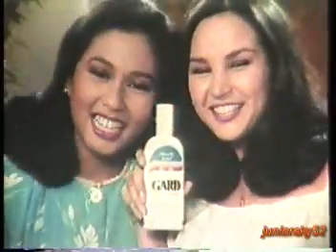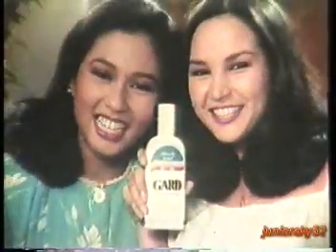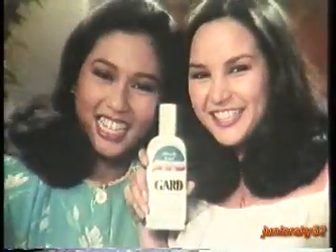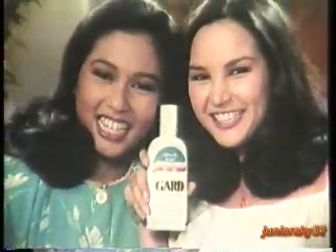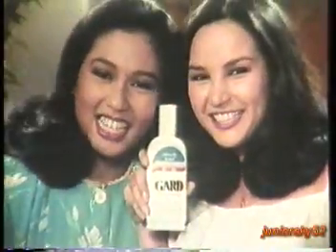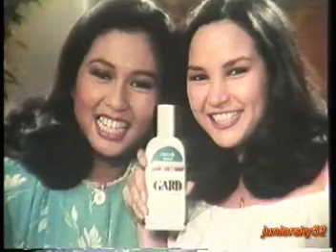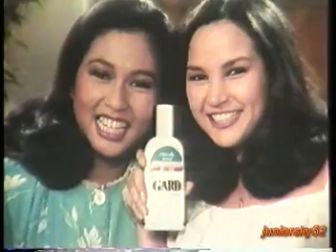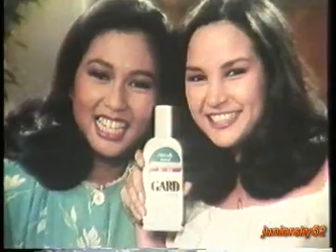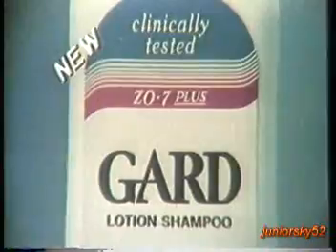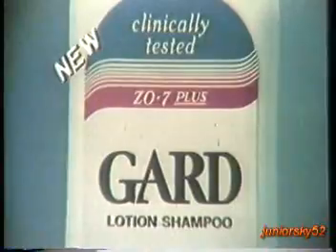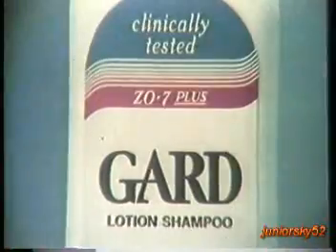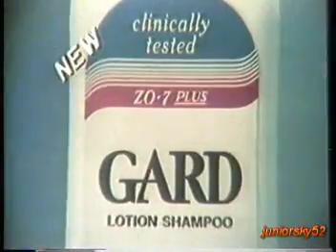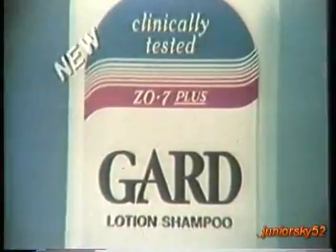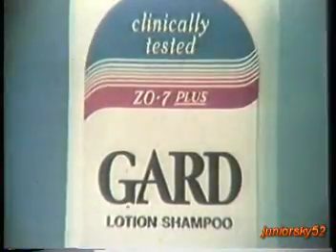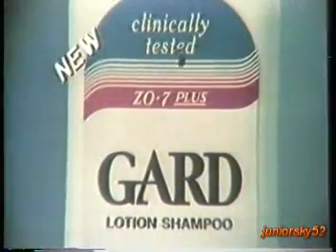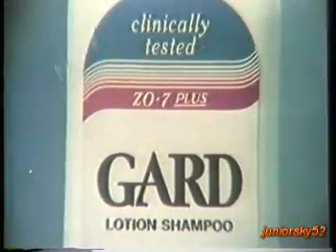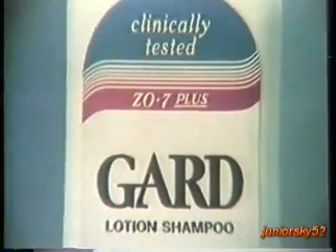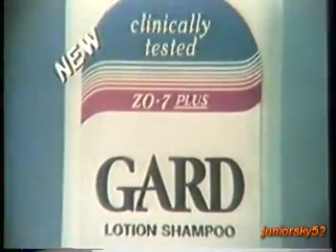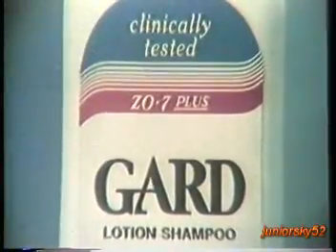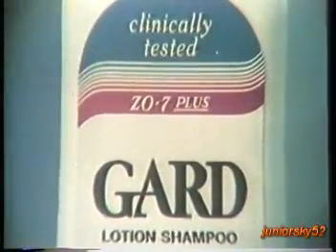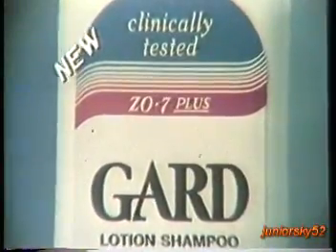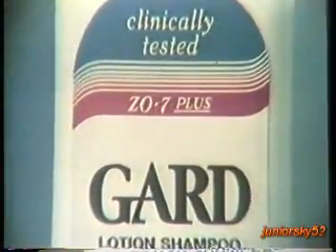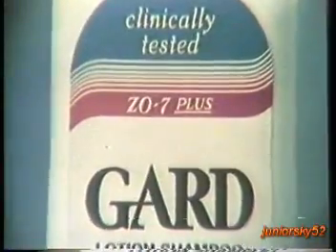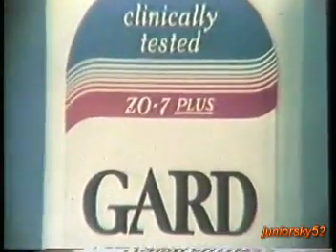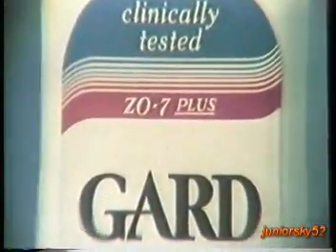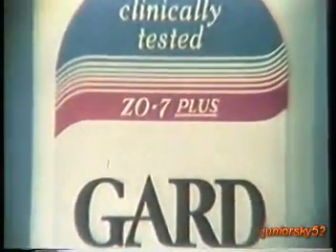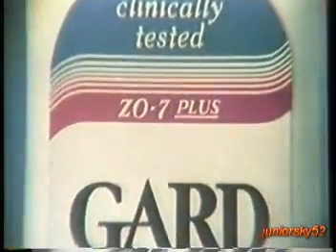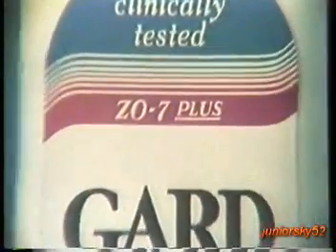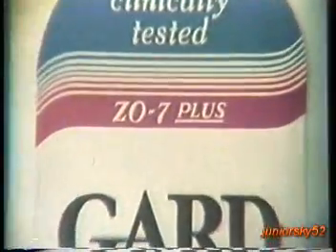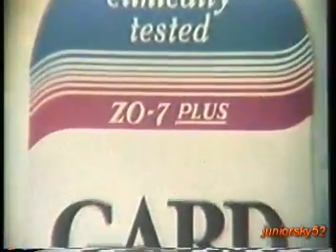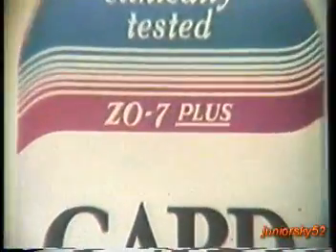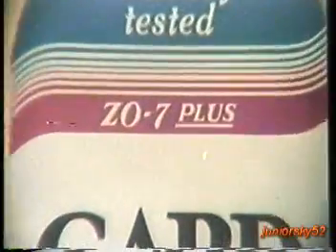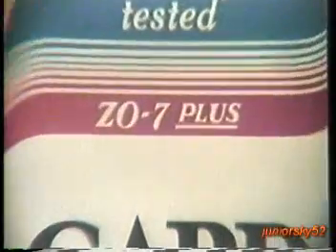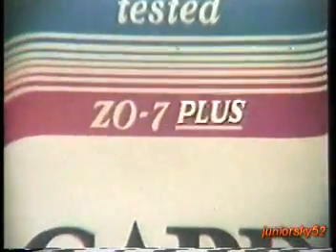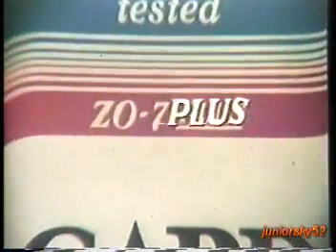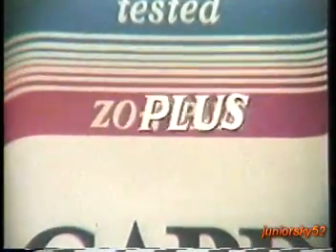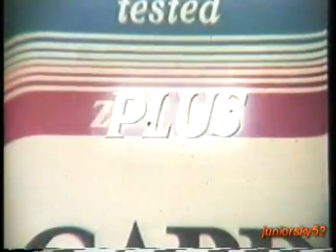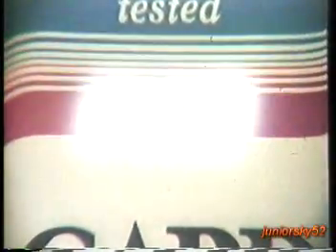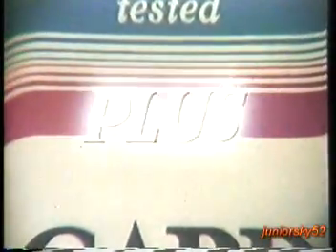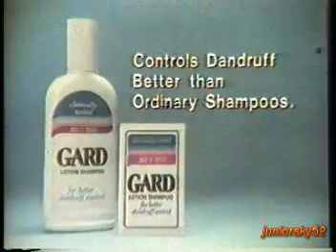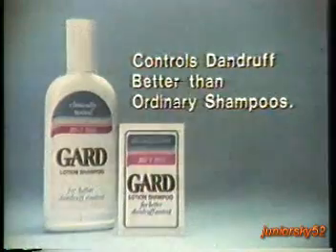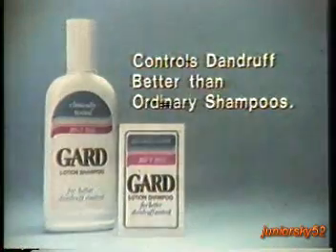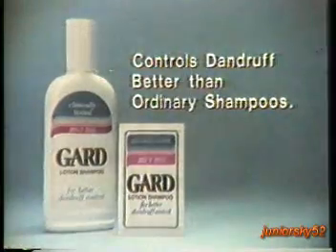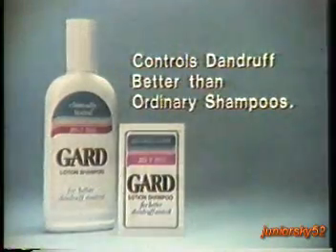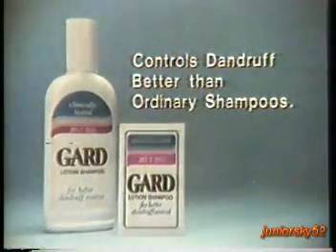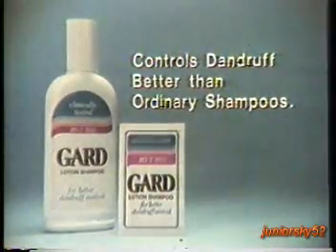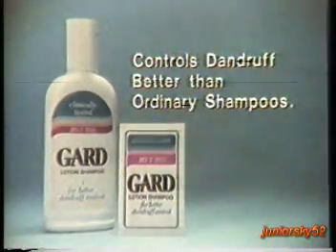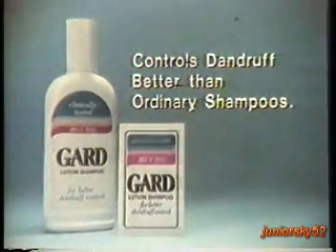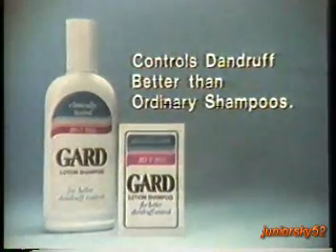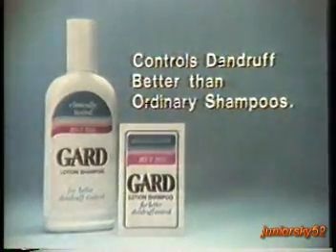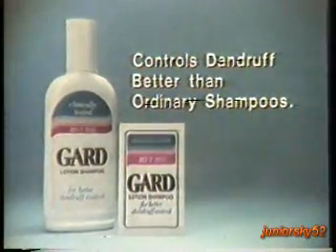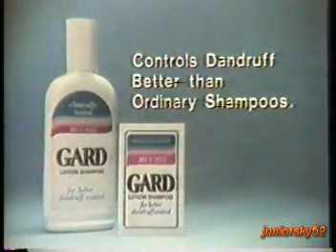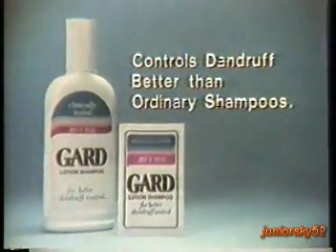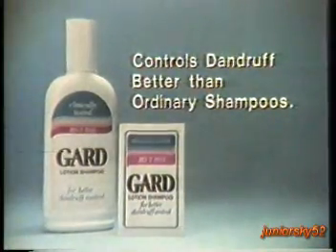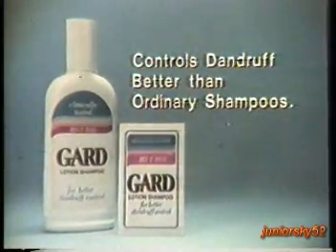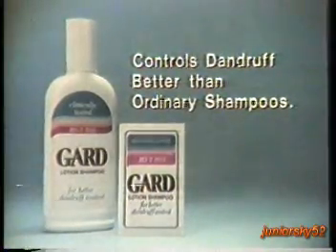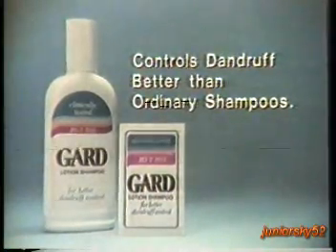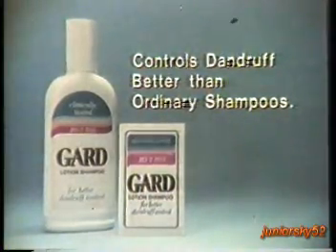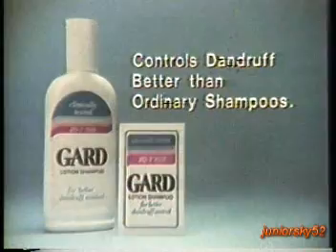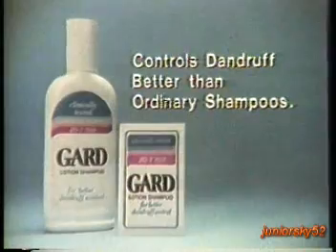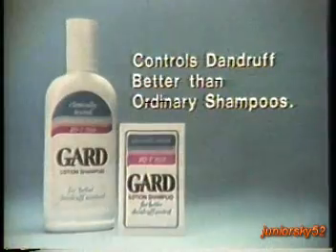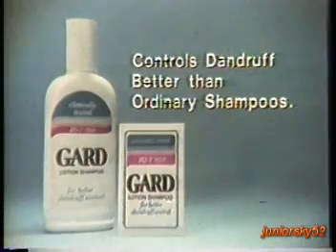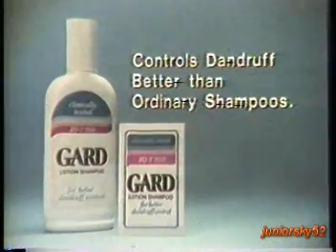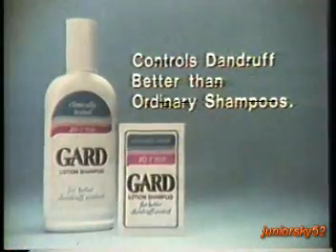Regularly. New GARD shampoo with Z07+, controls dandruff better than ordinary shampoos.